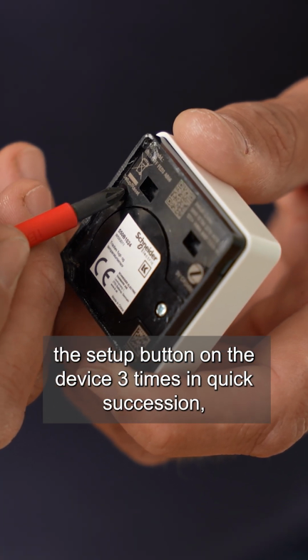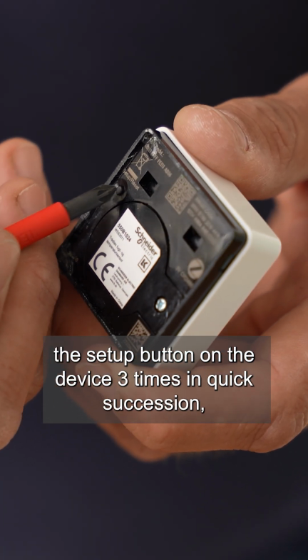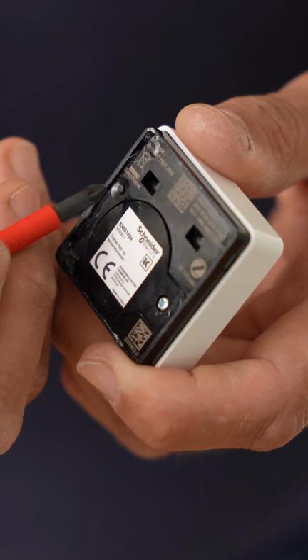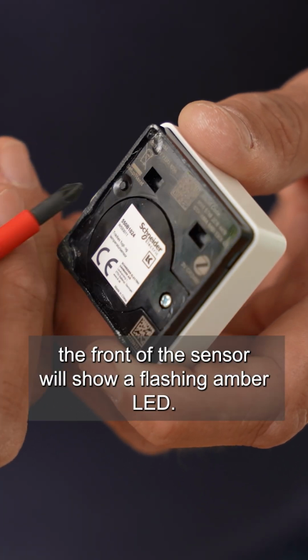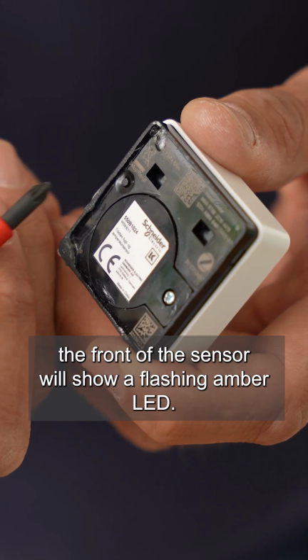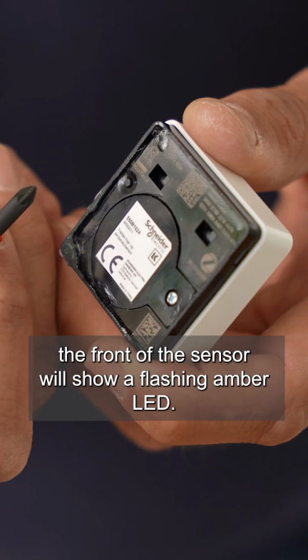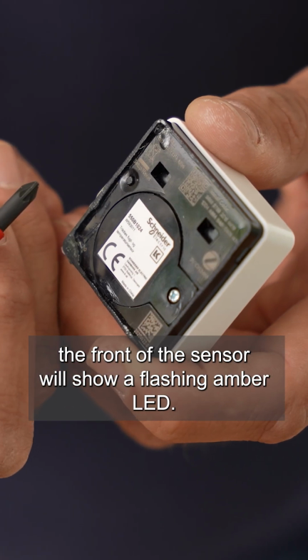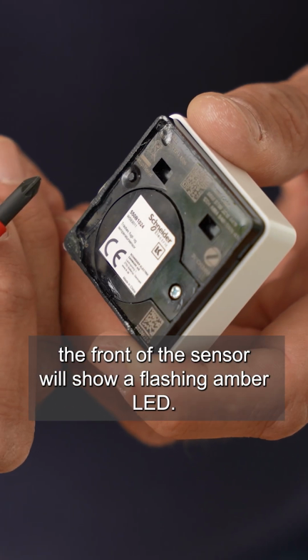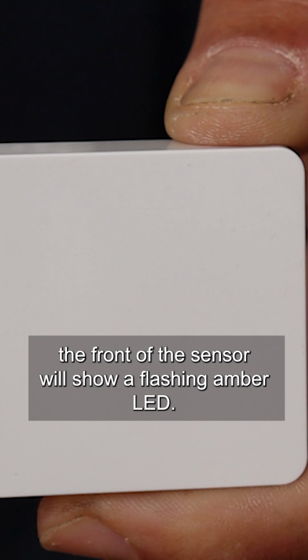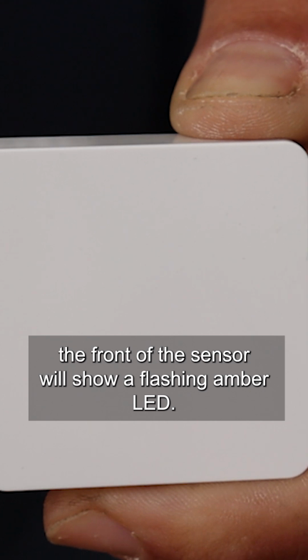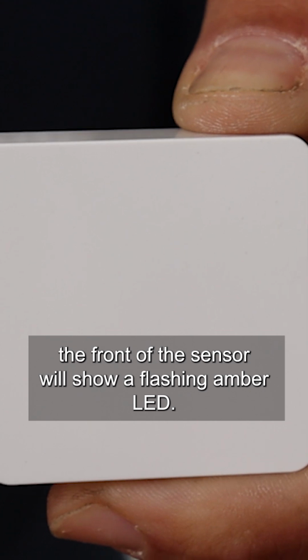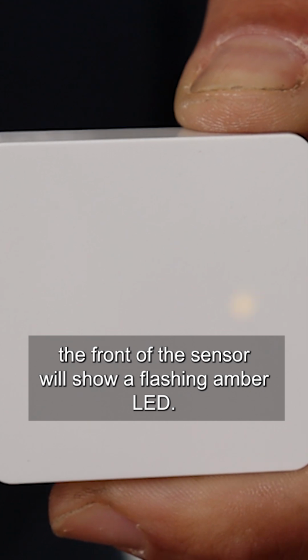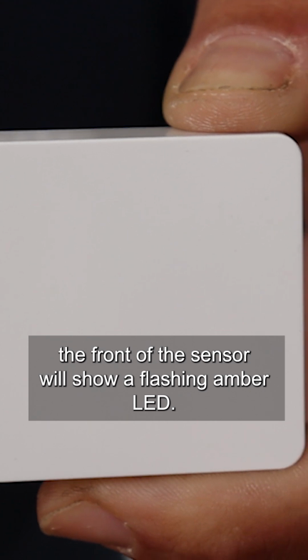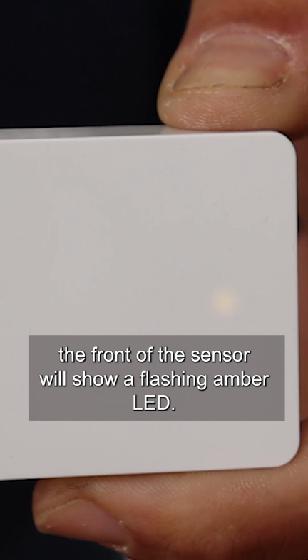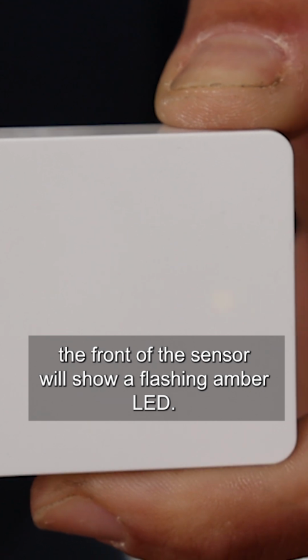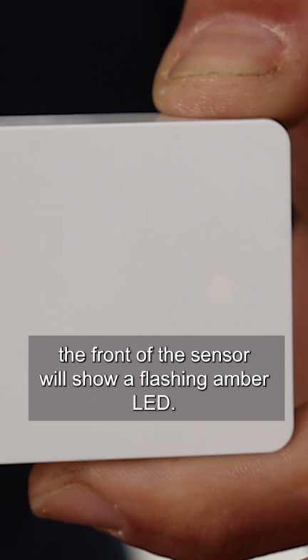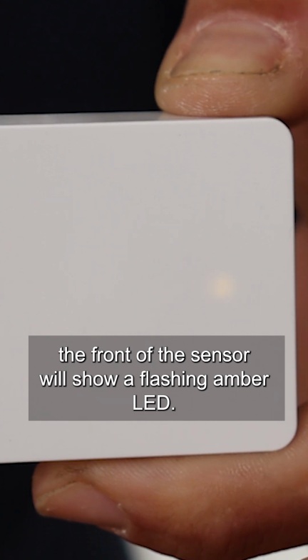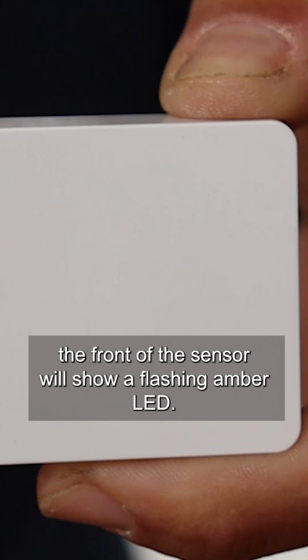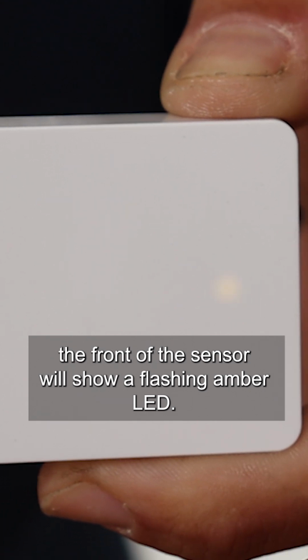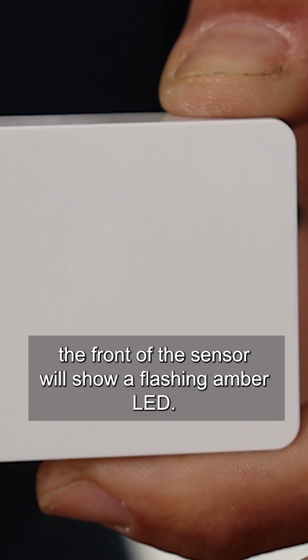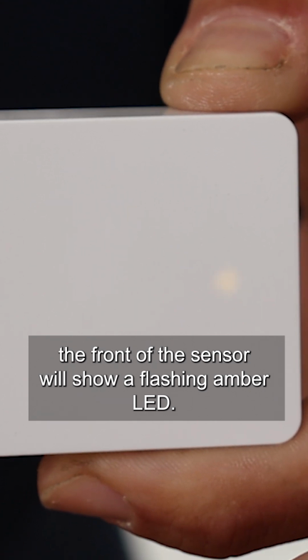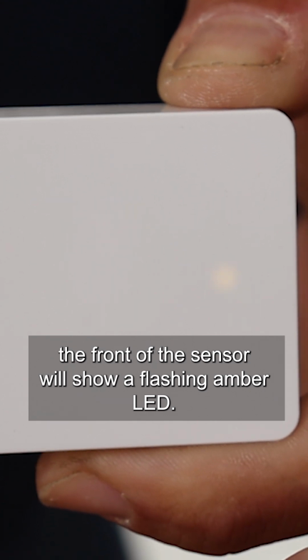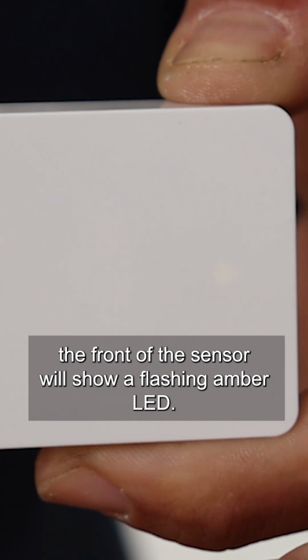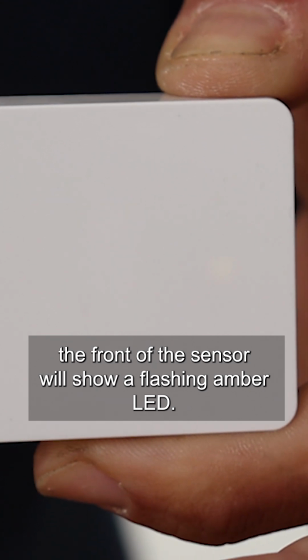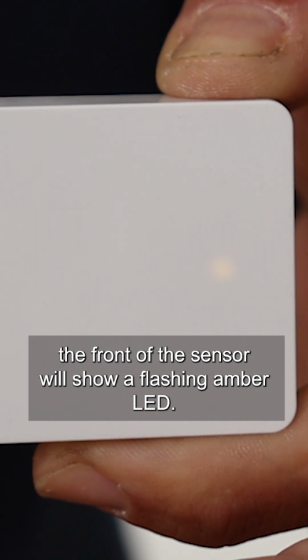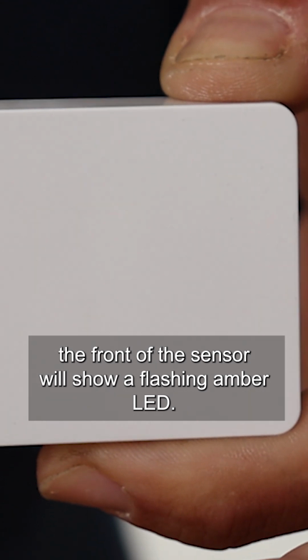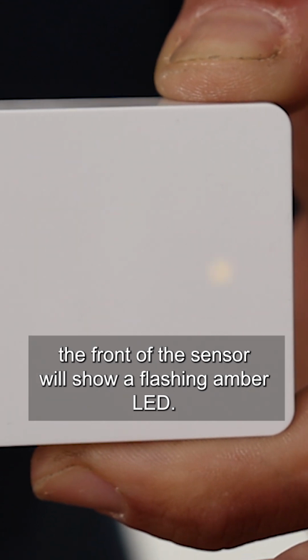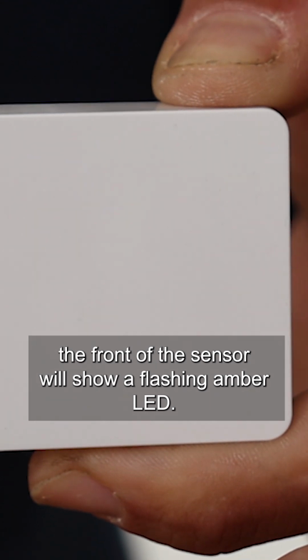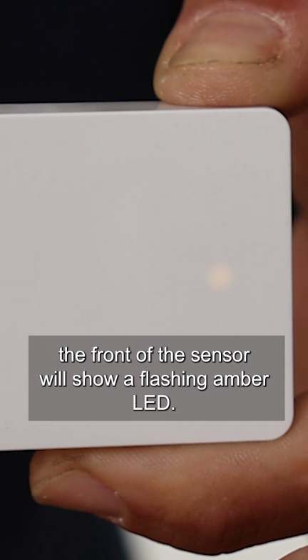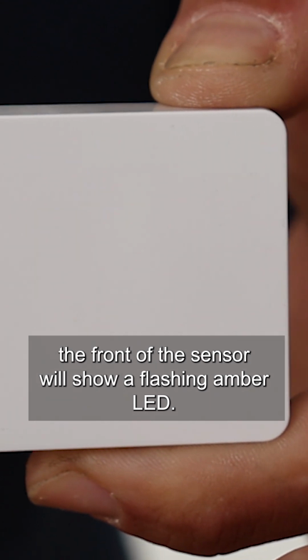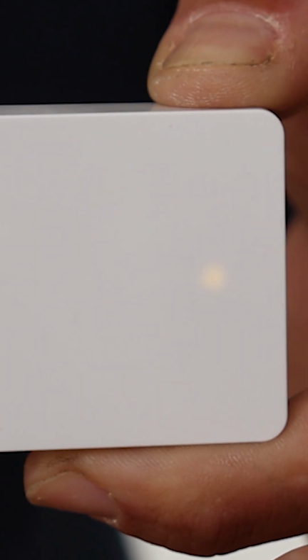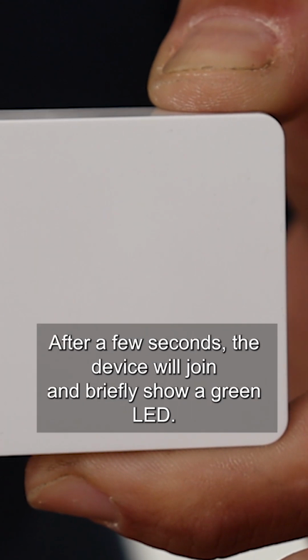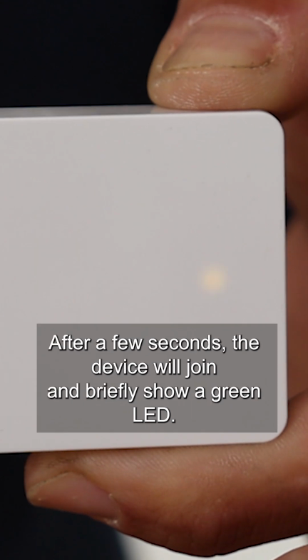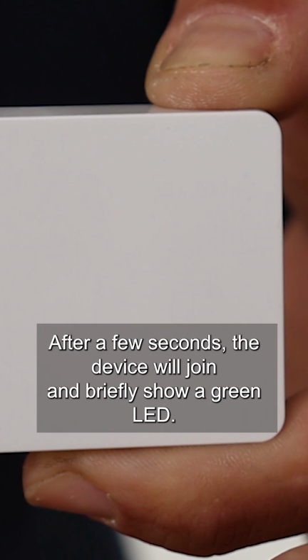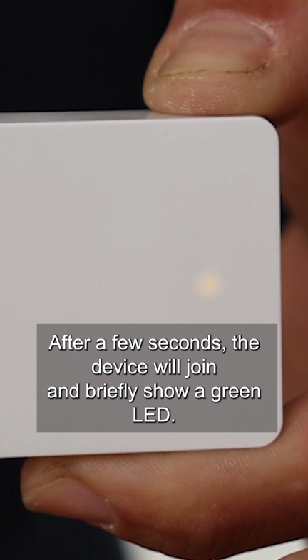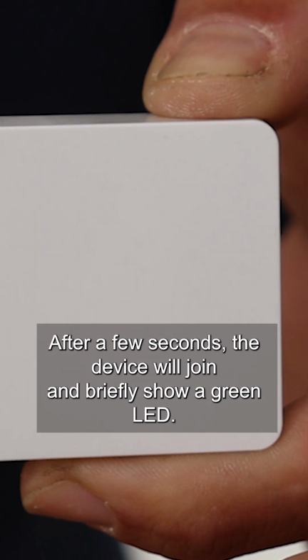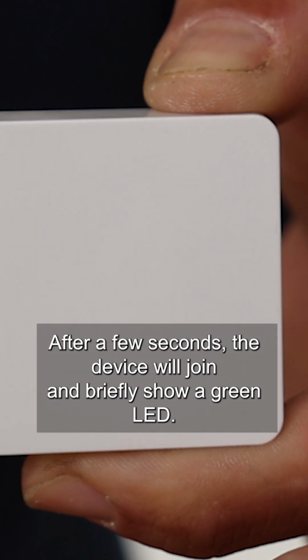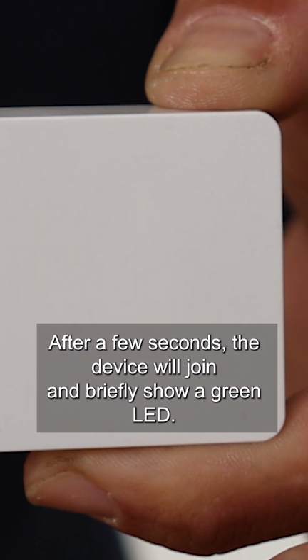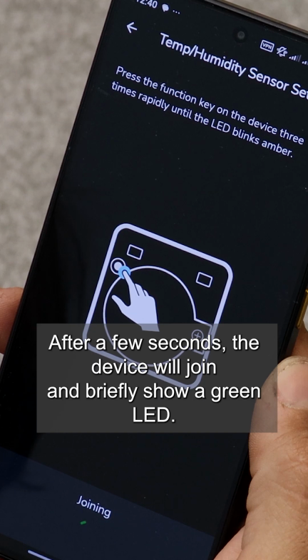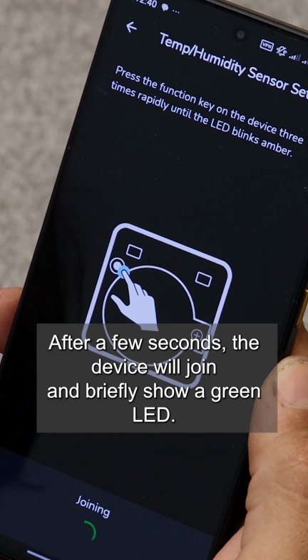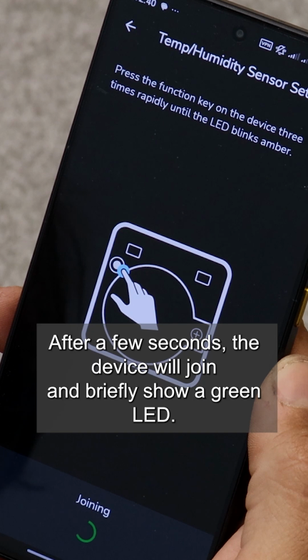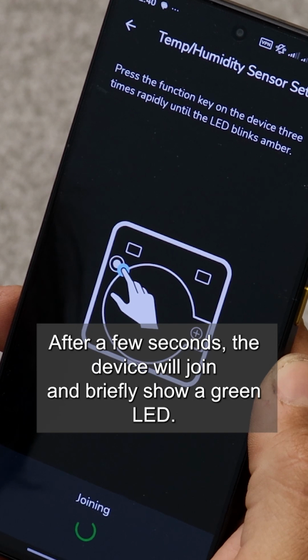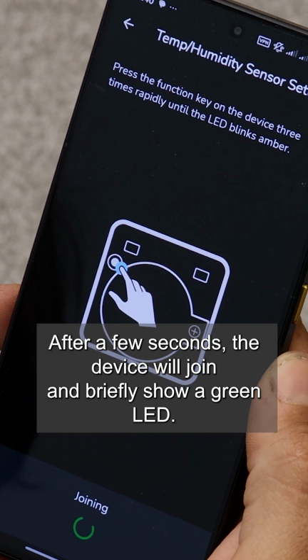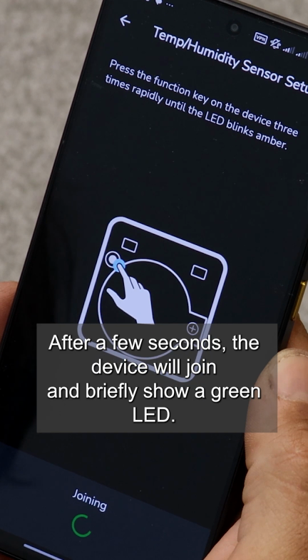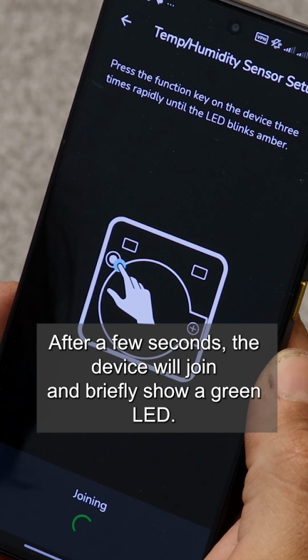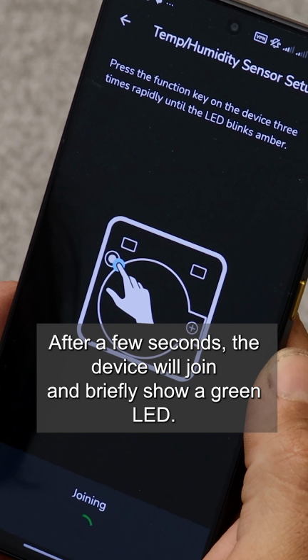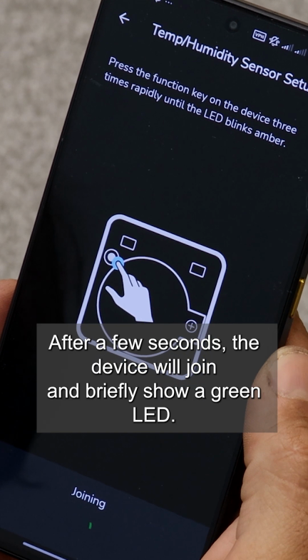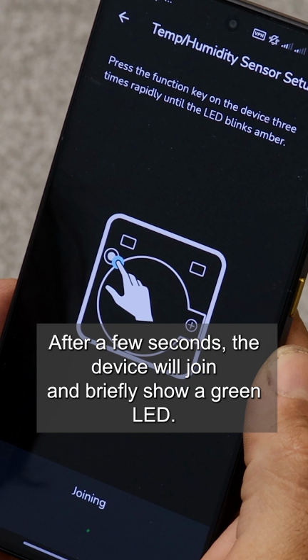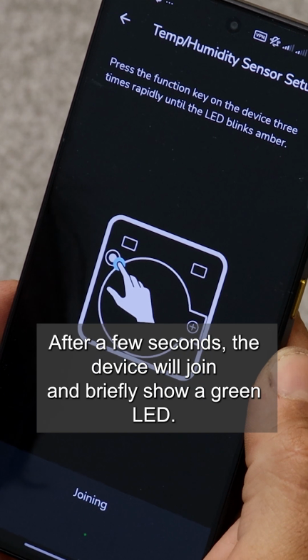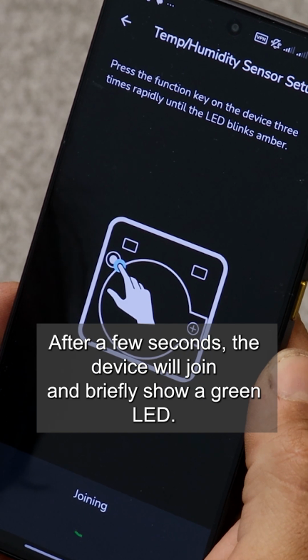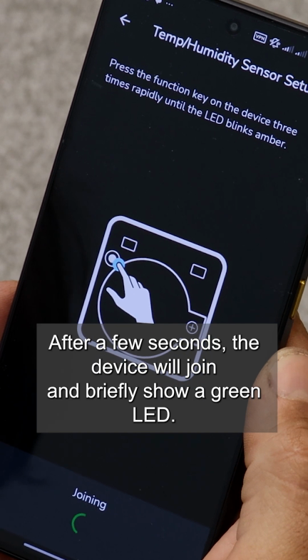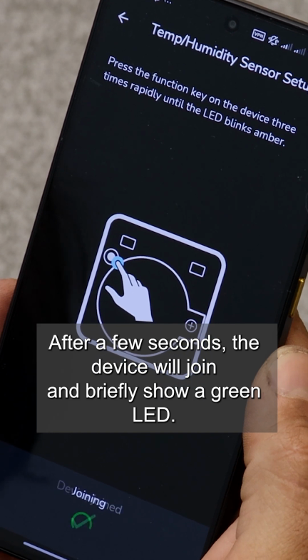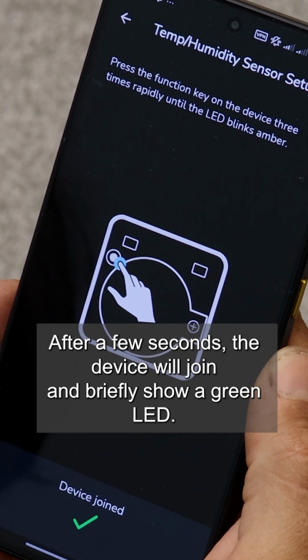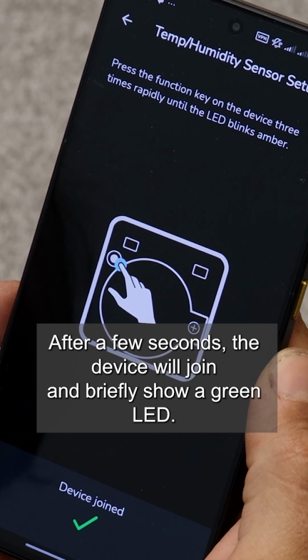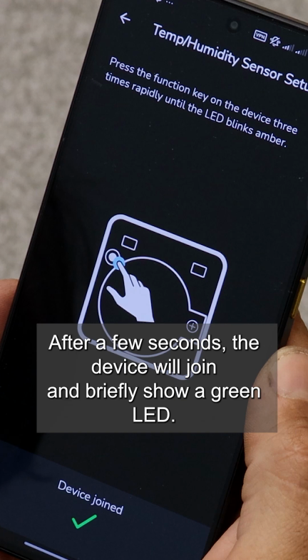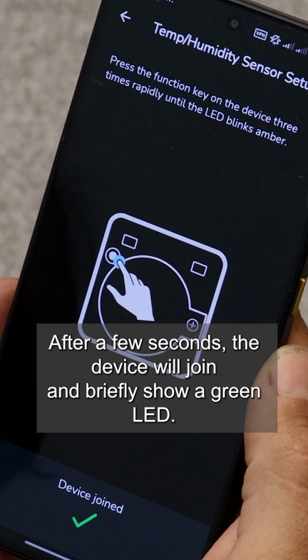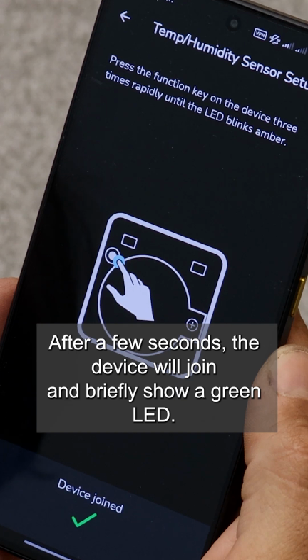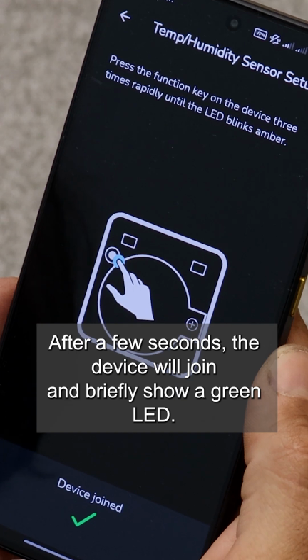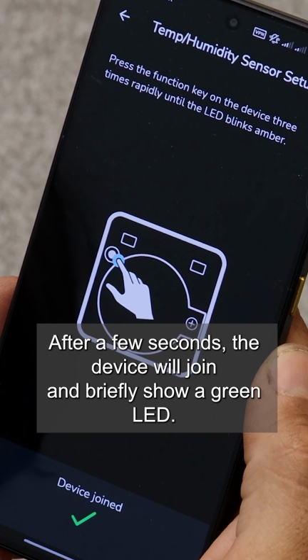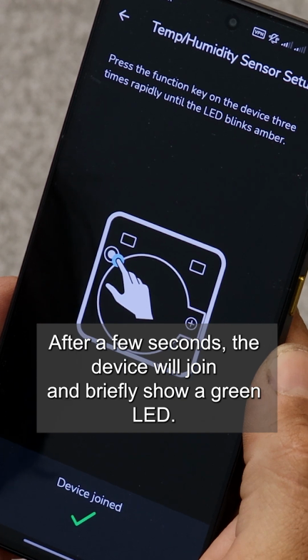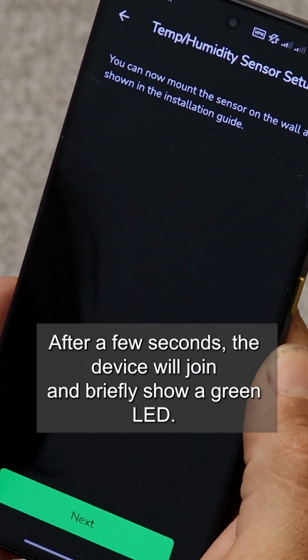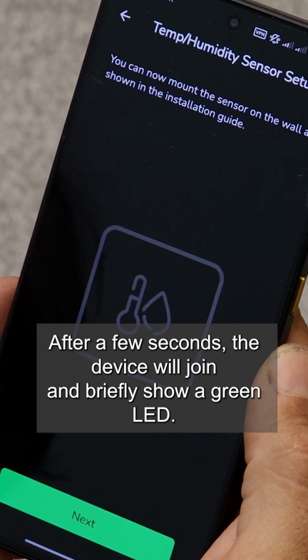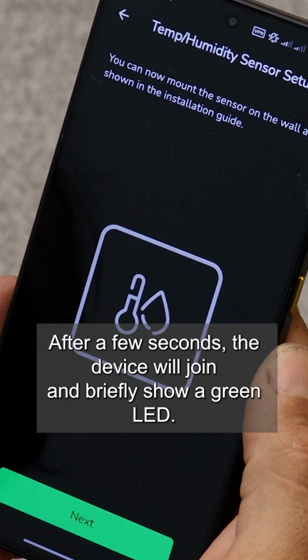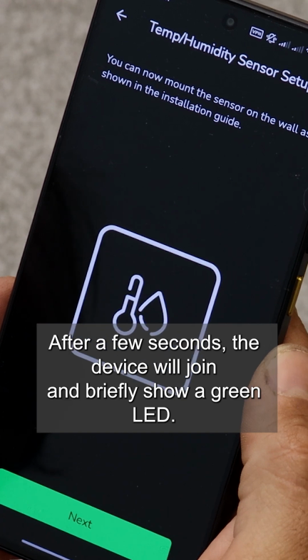The front of the sensor will show a flashing amber LED. After a few seconds the device will join and briefly show a green LED.